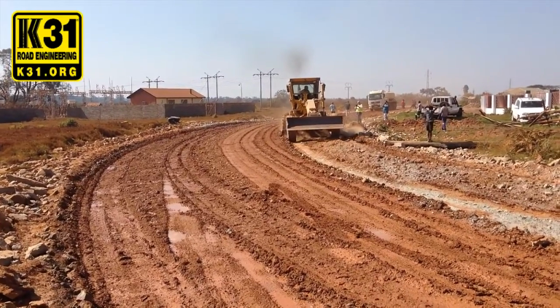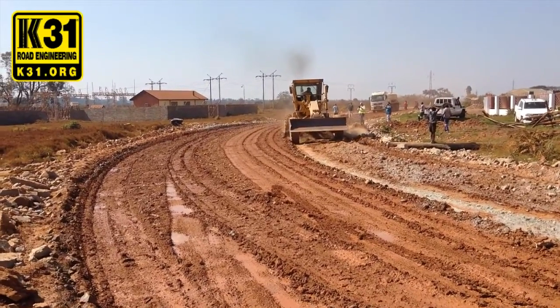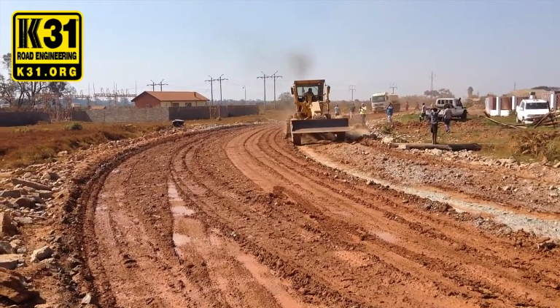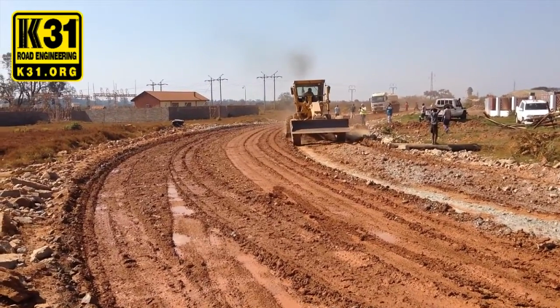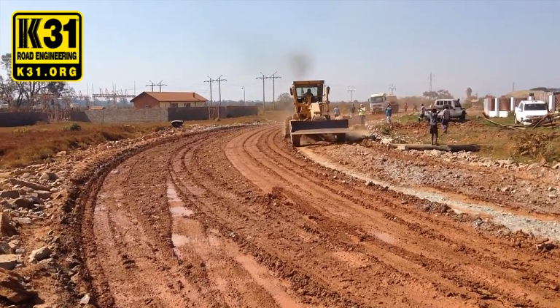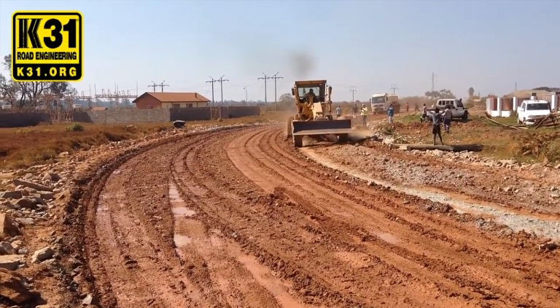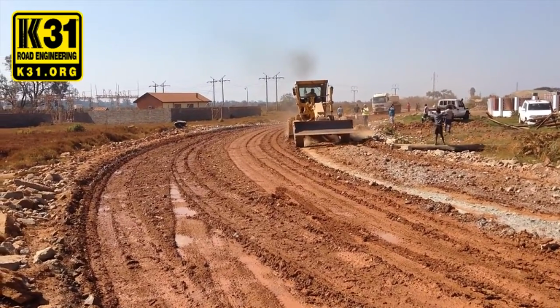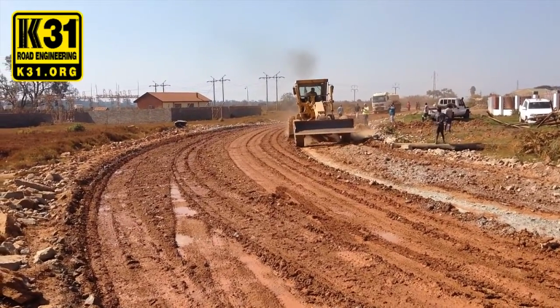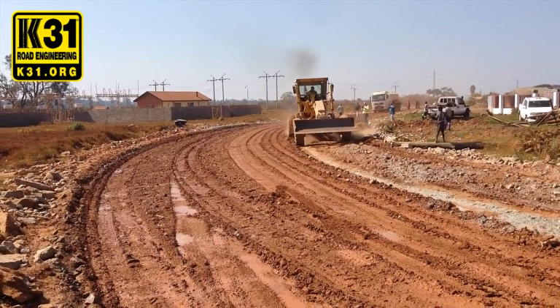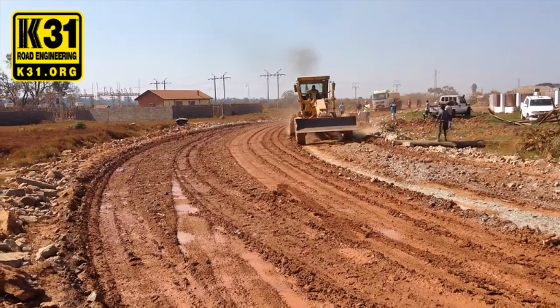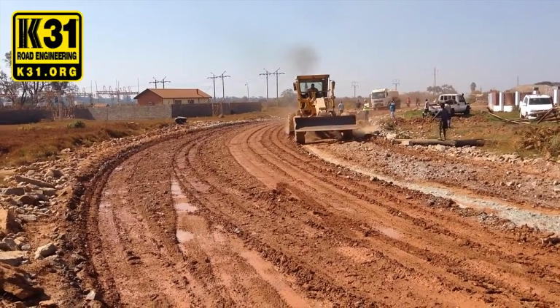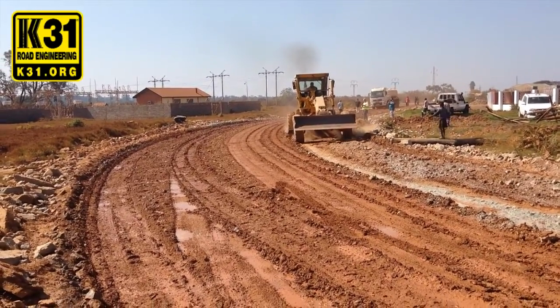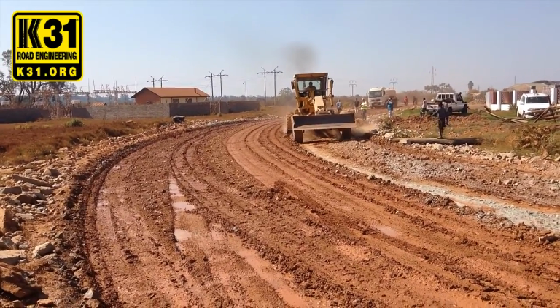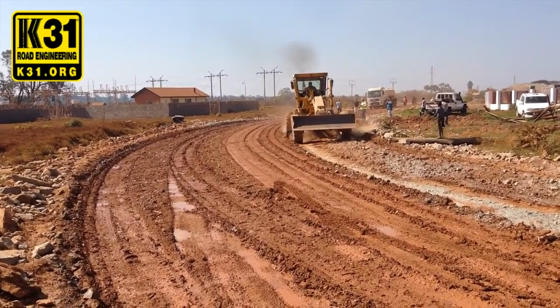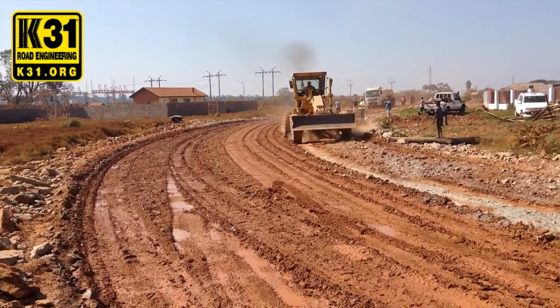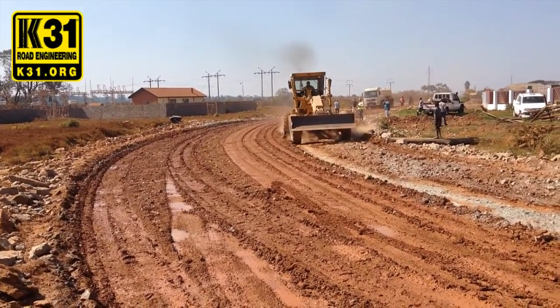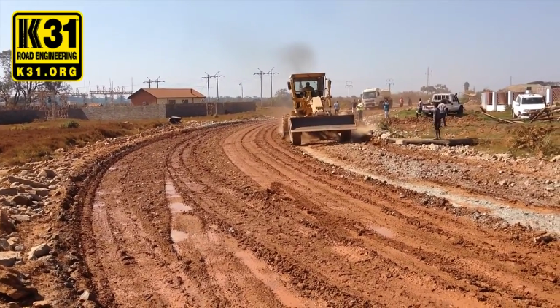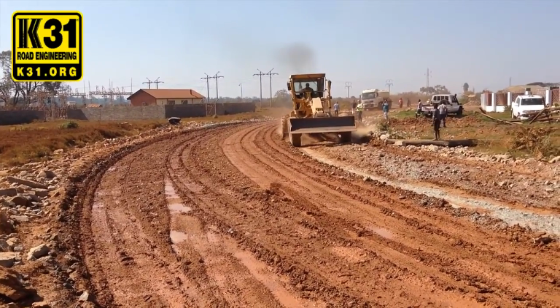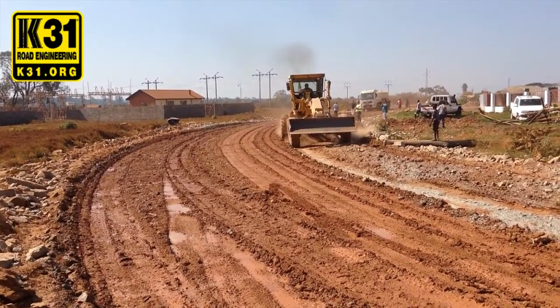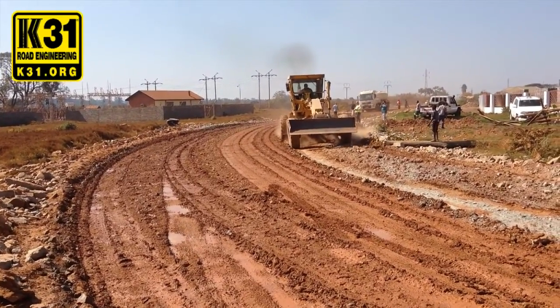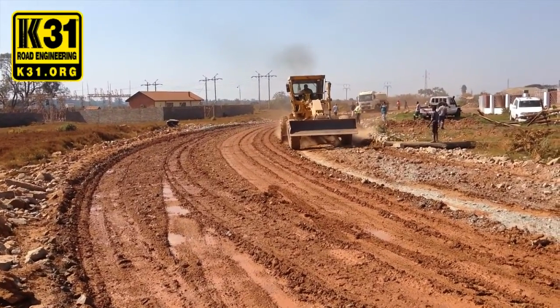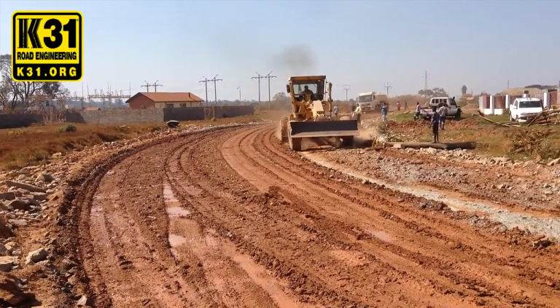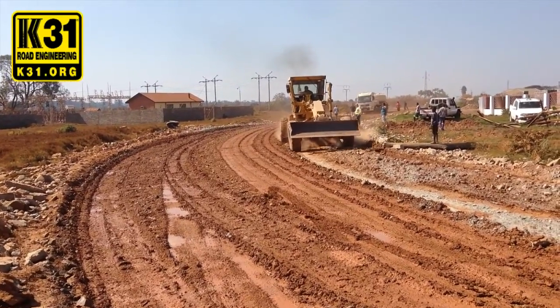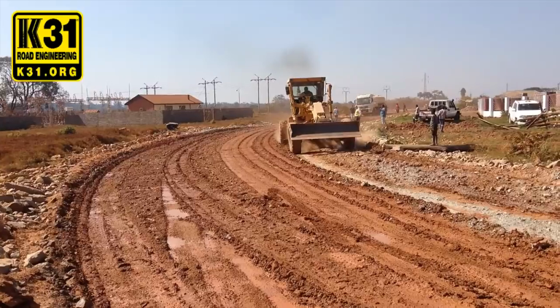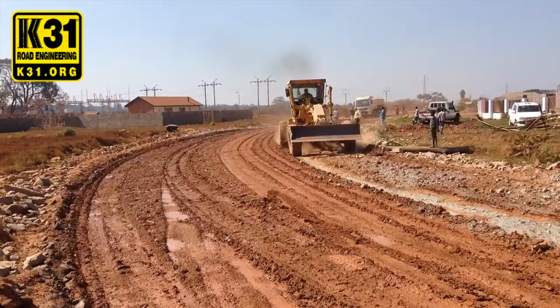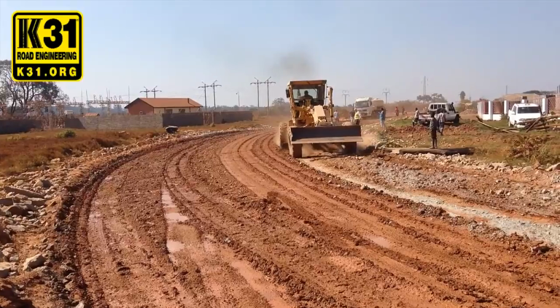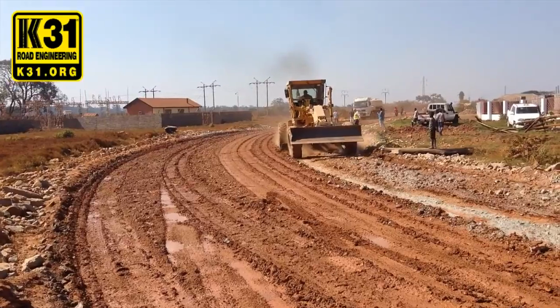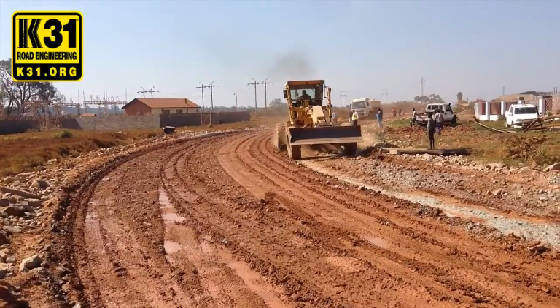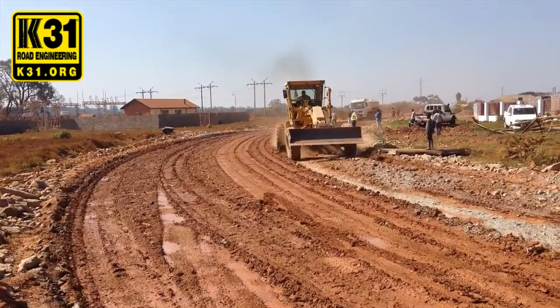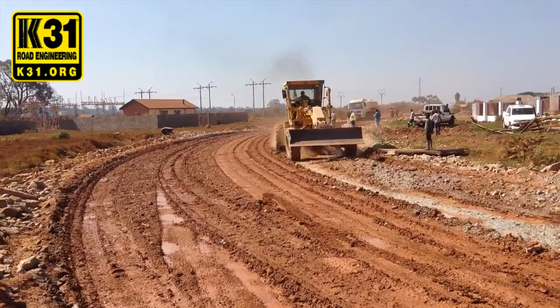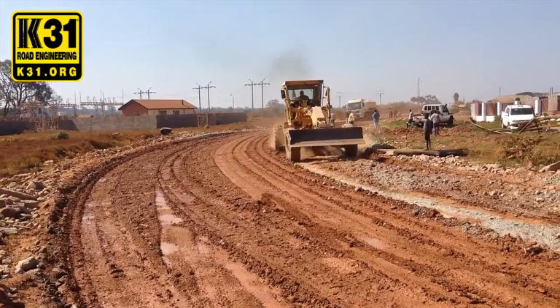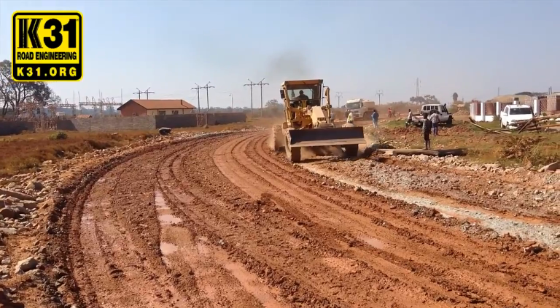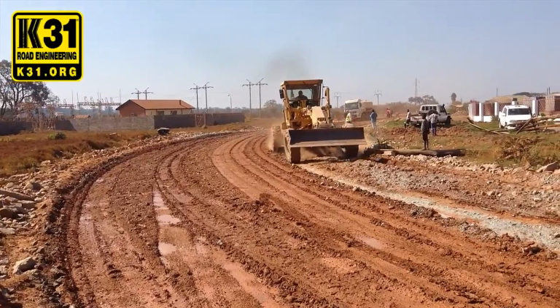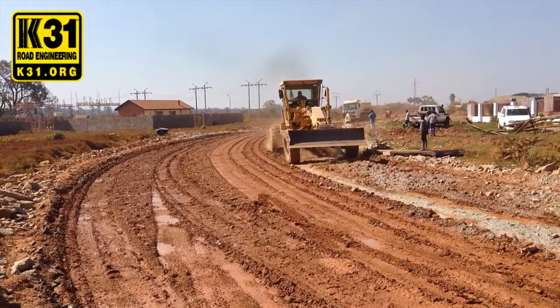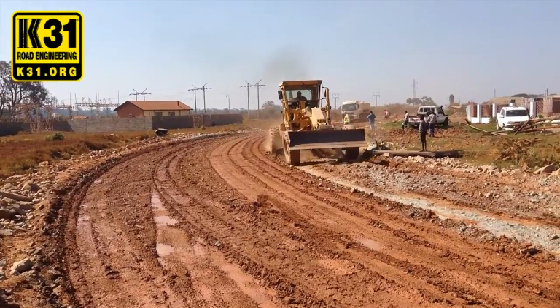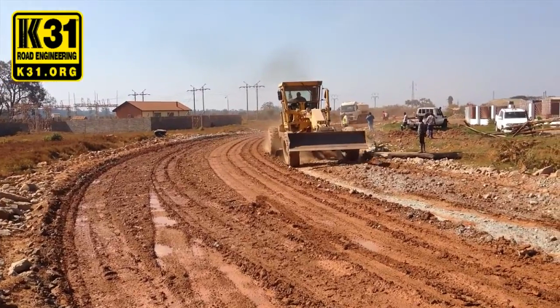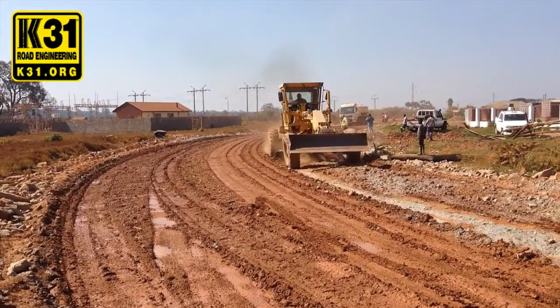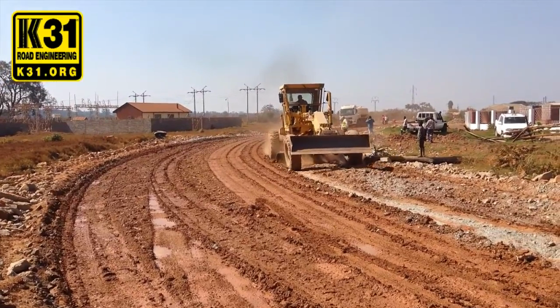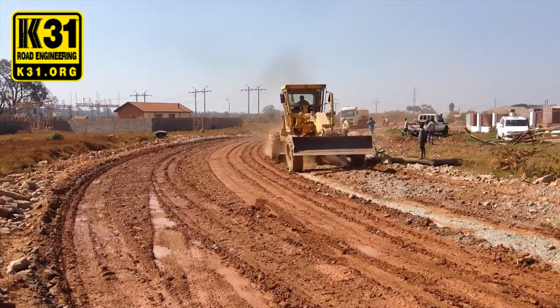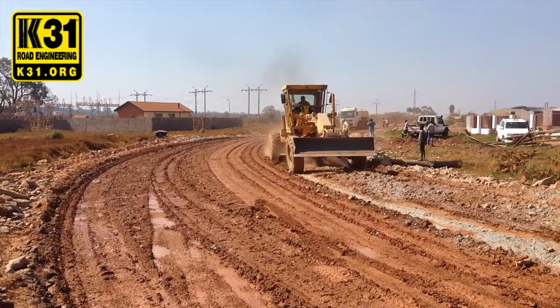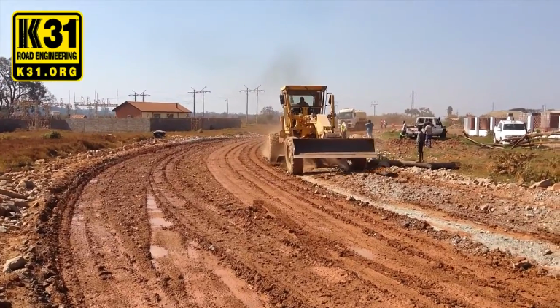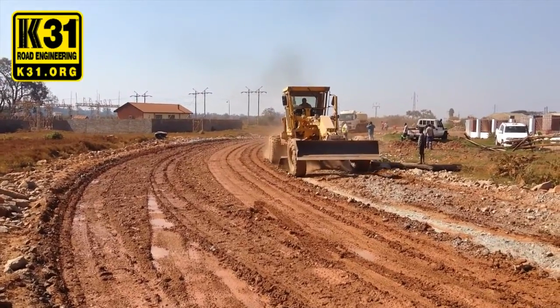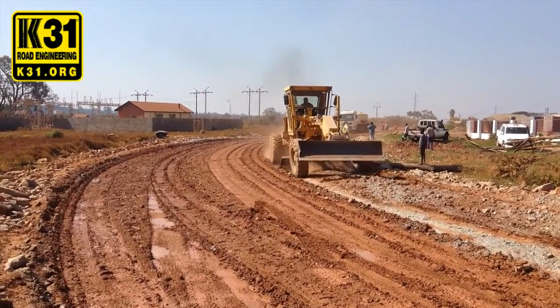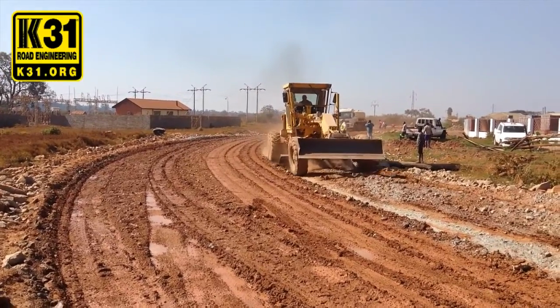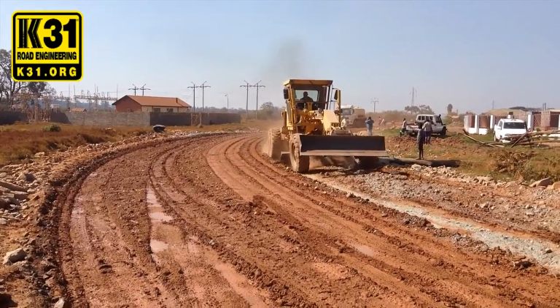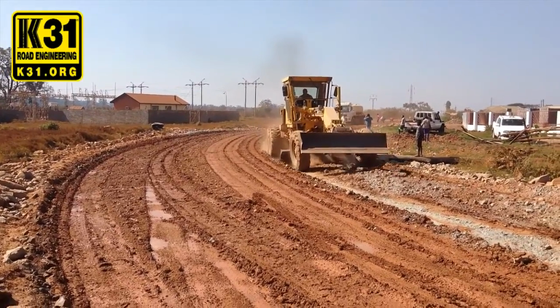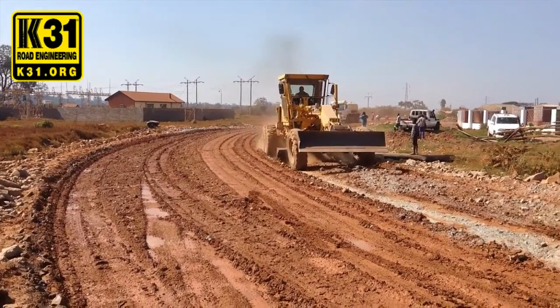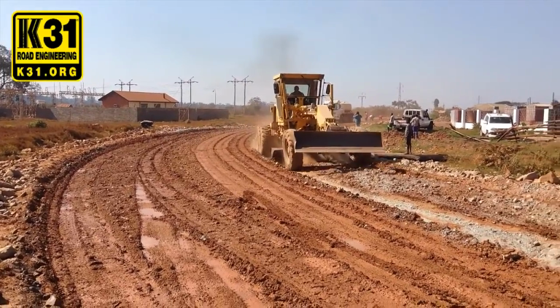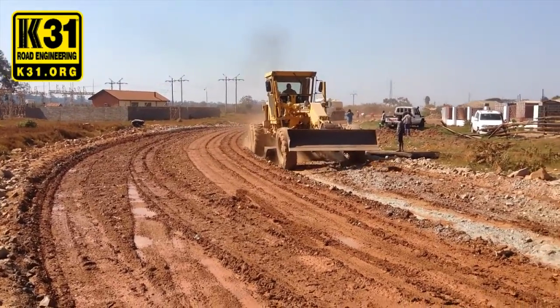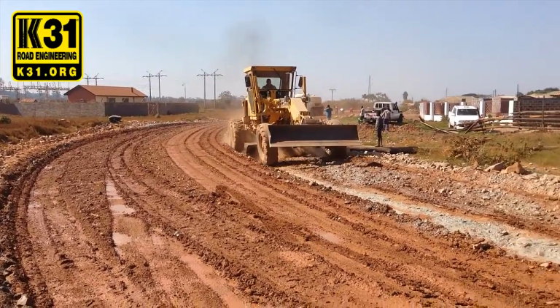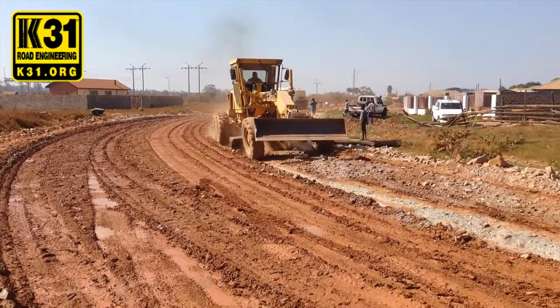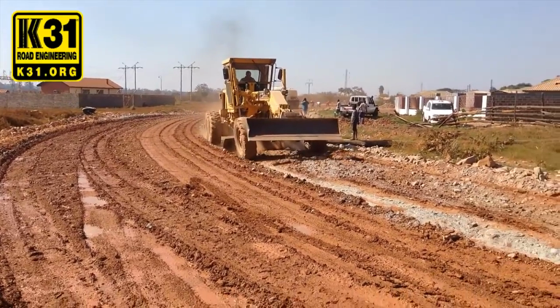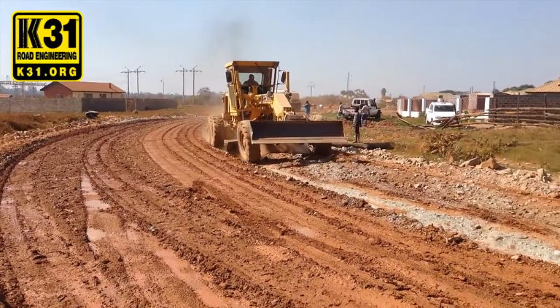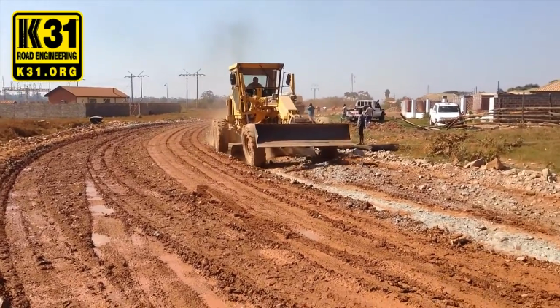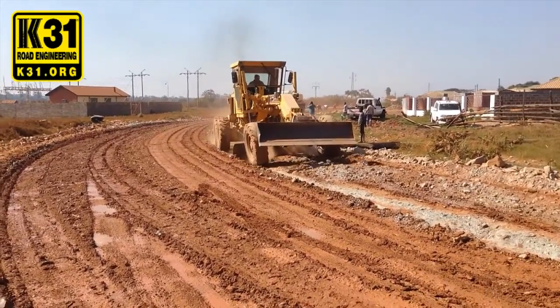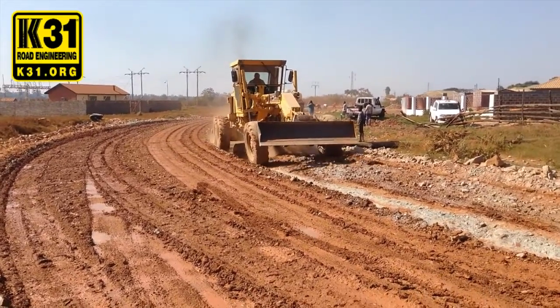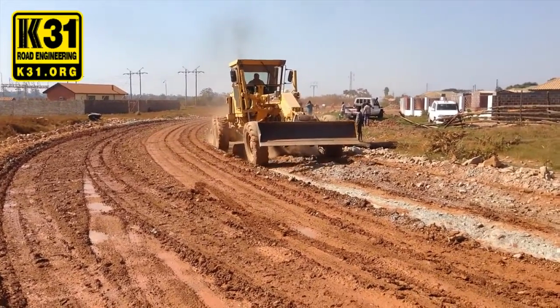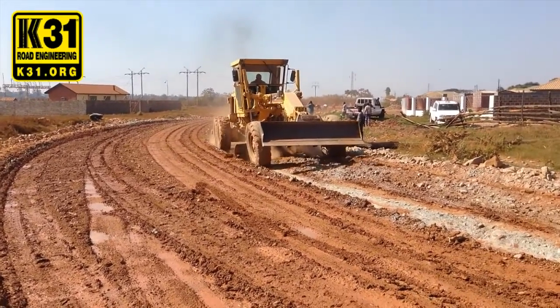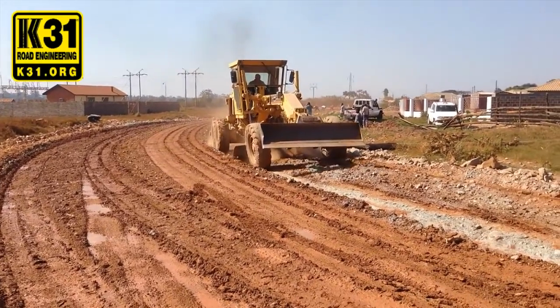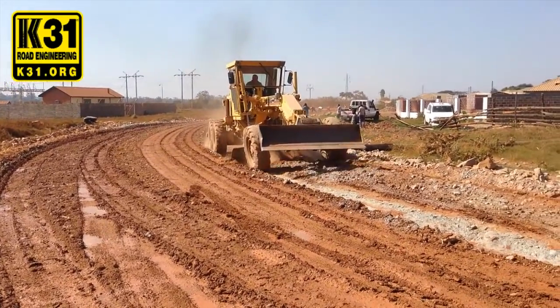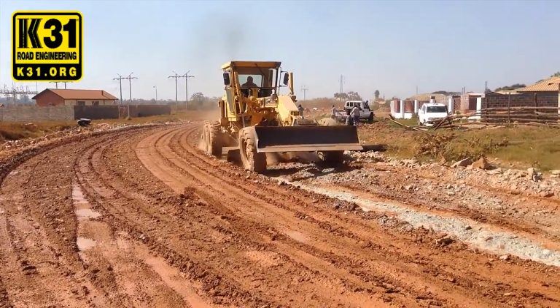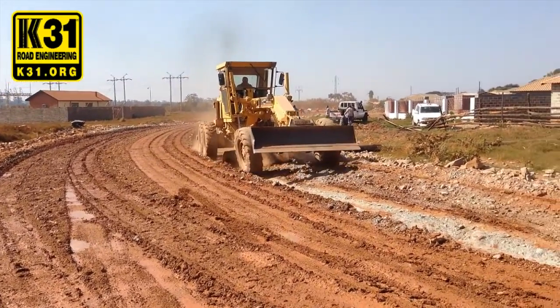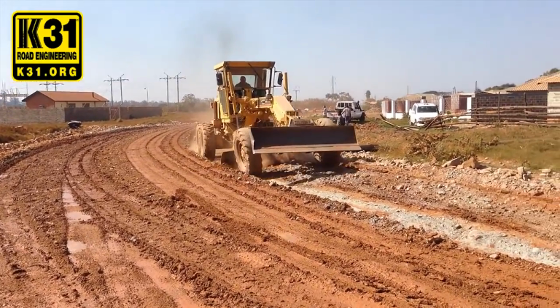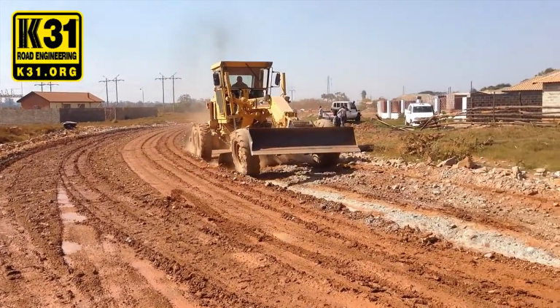That makes it easy — we make sure we get a consistent mix of soil, producing a uniform color and texture throughout.